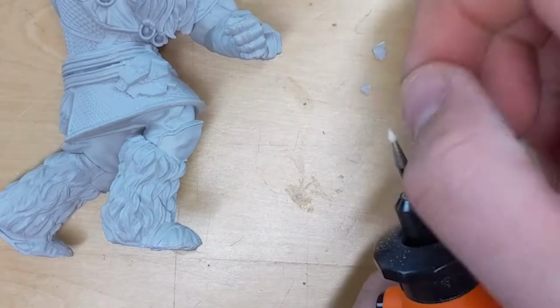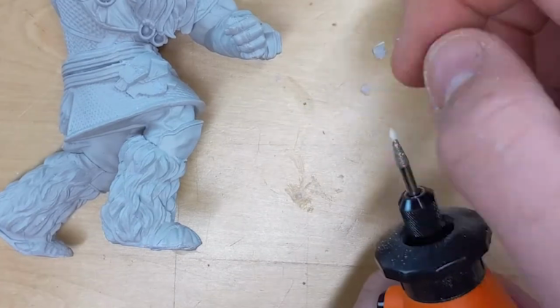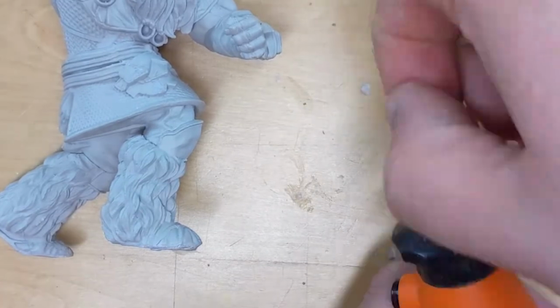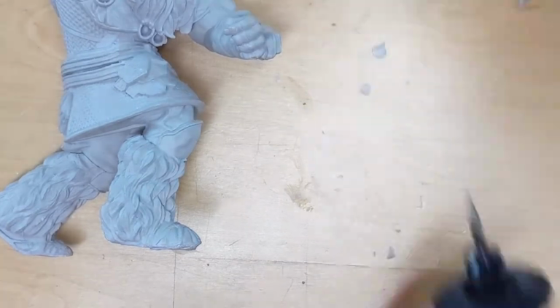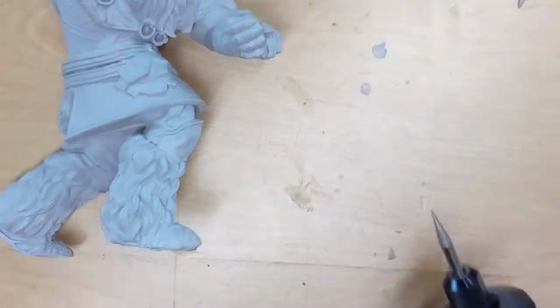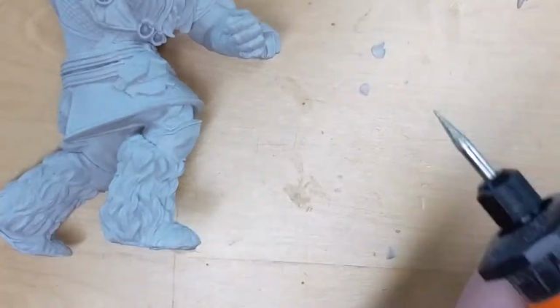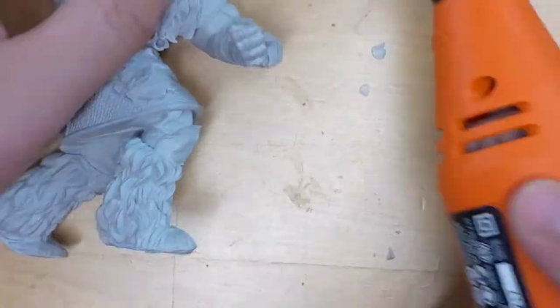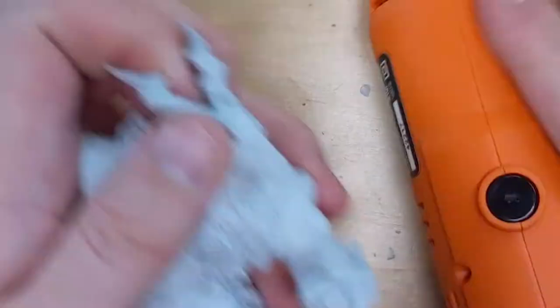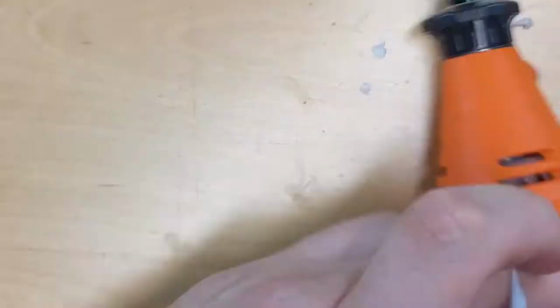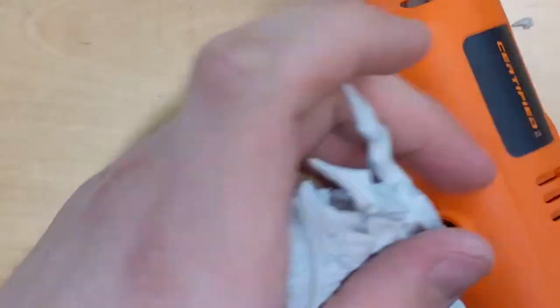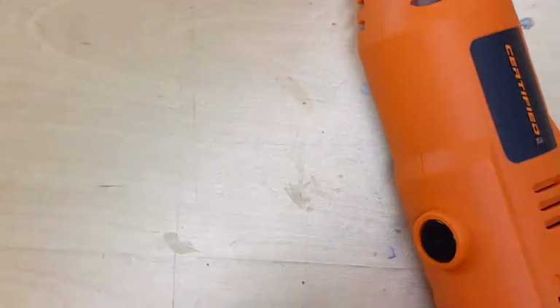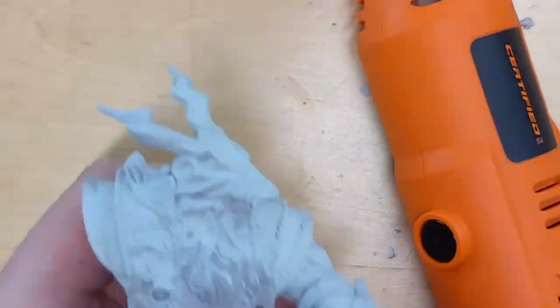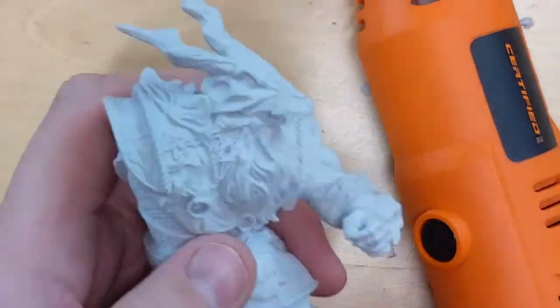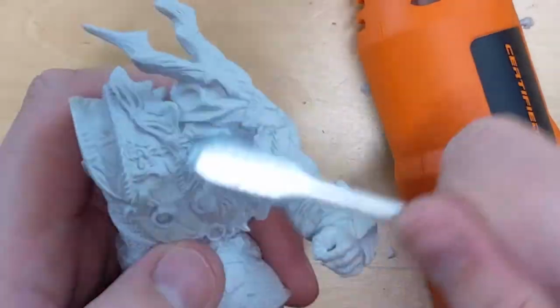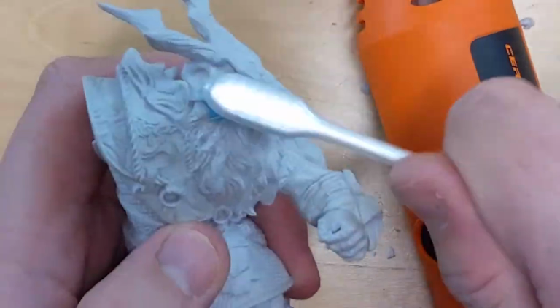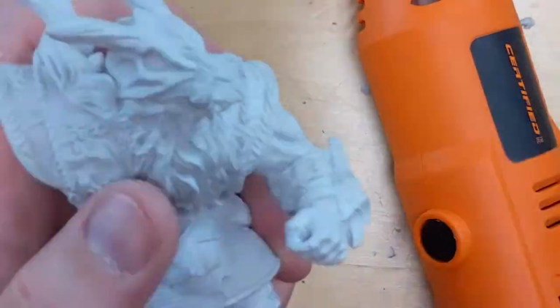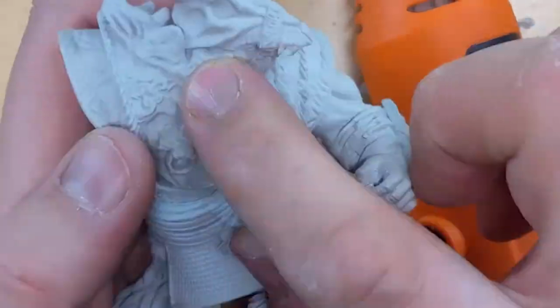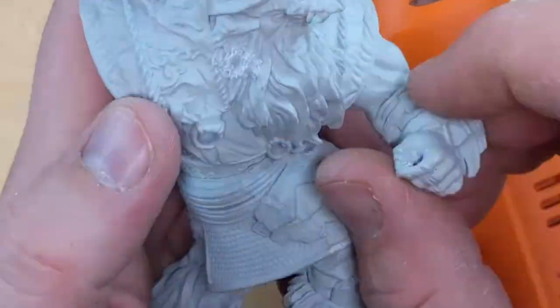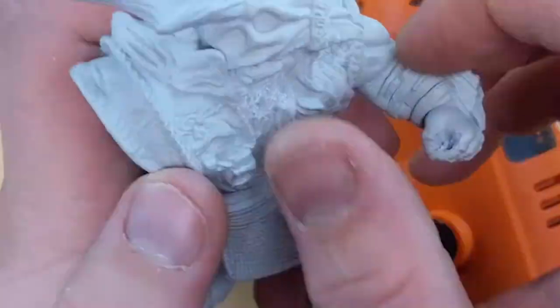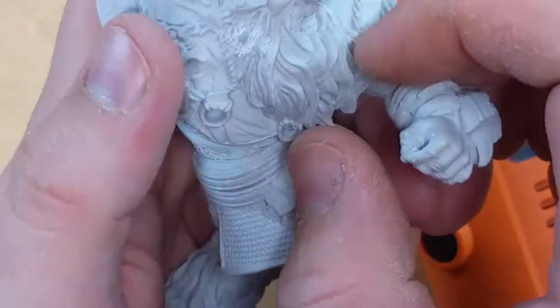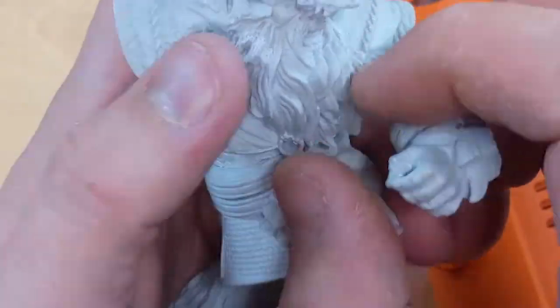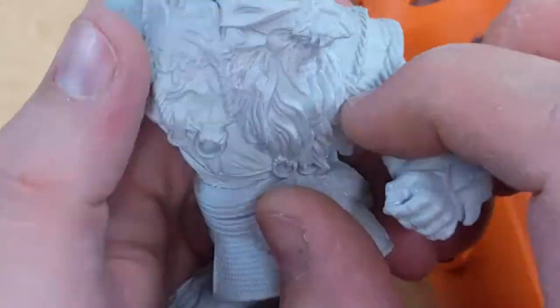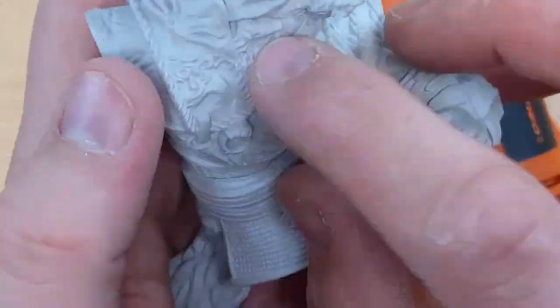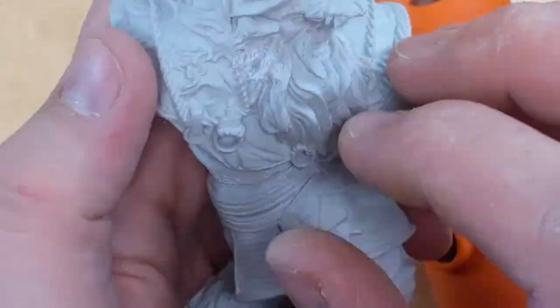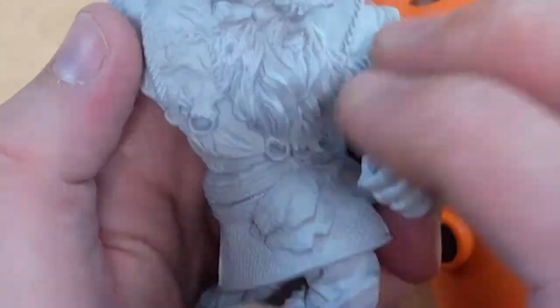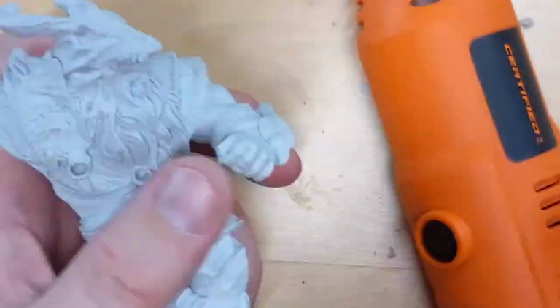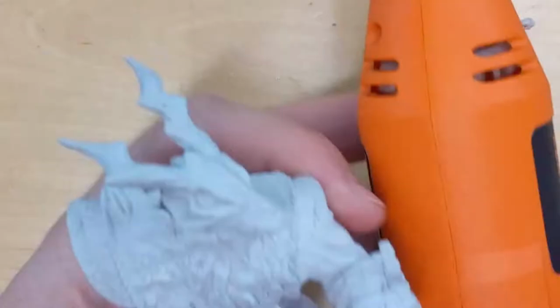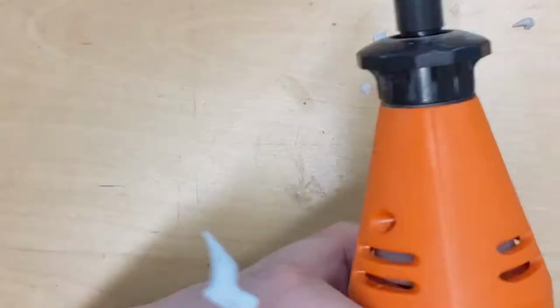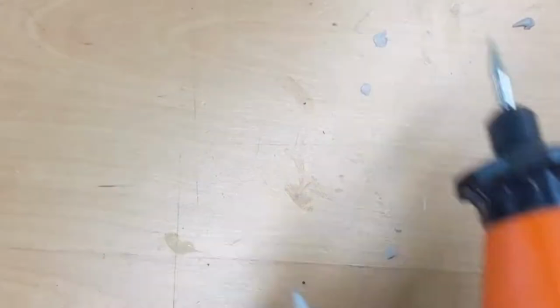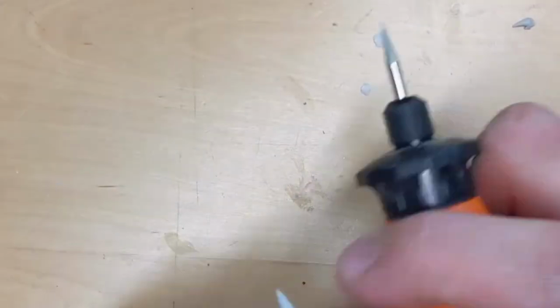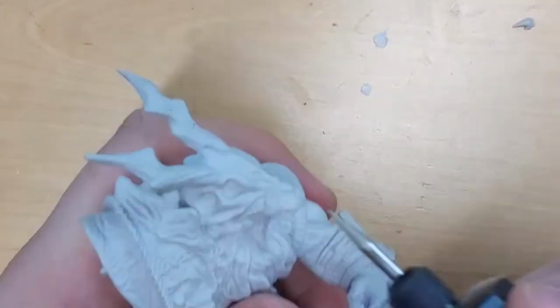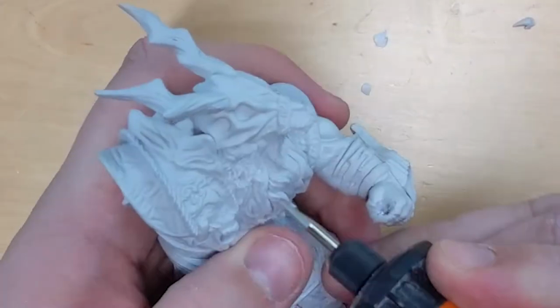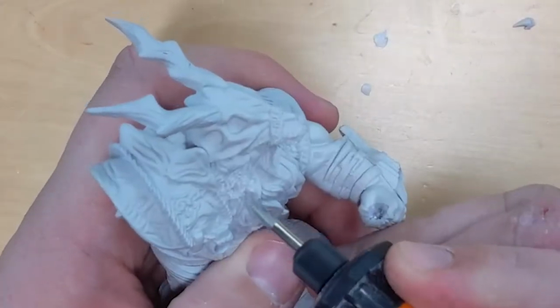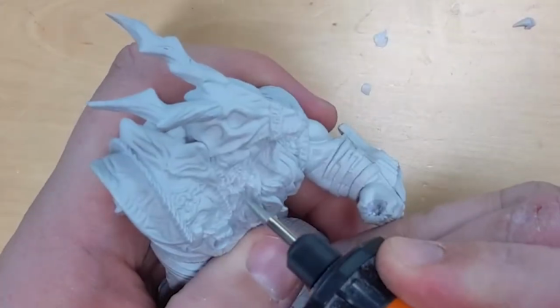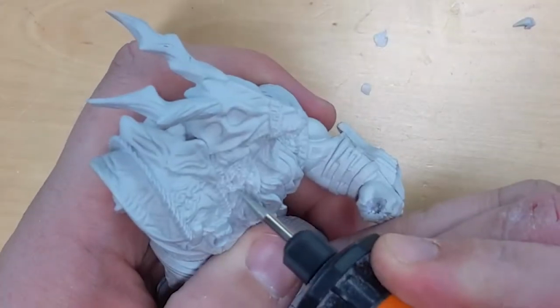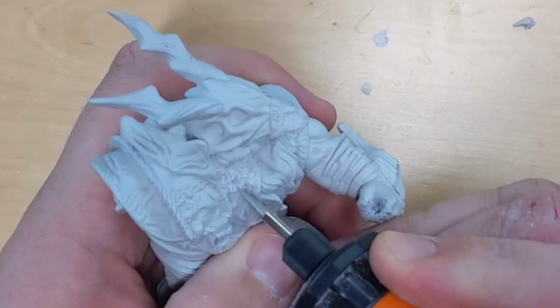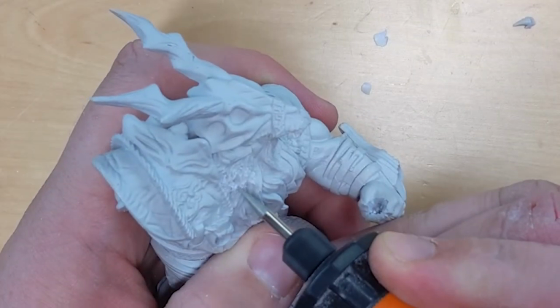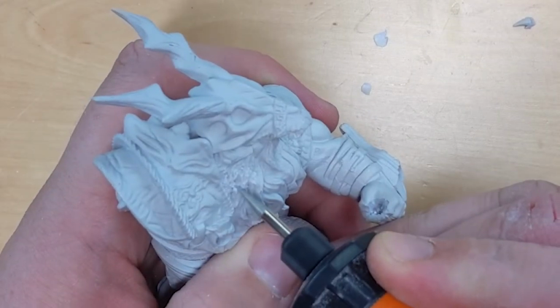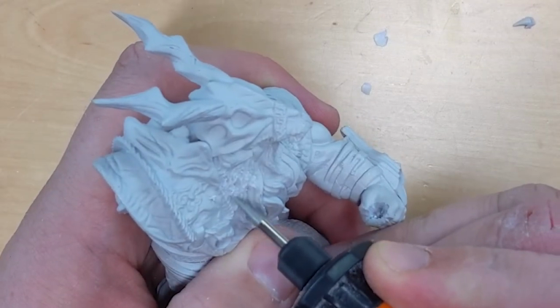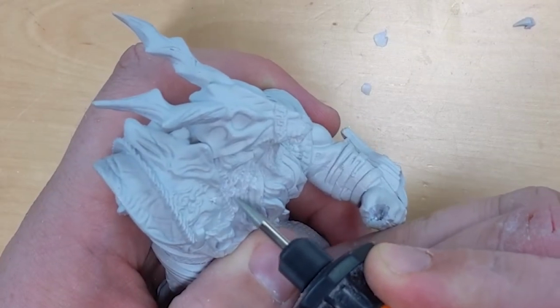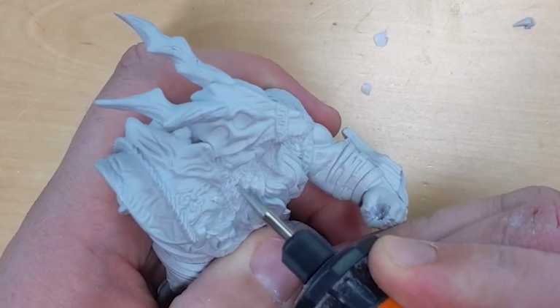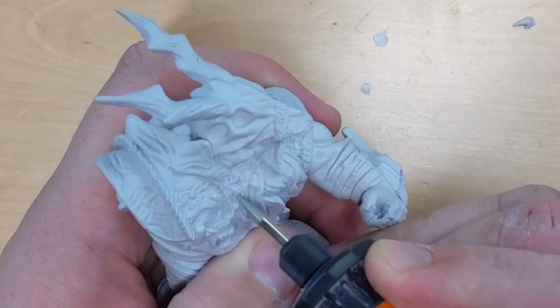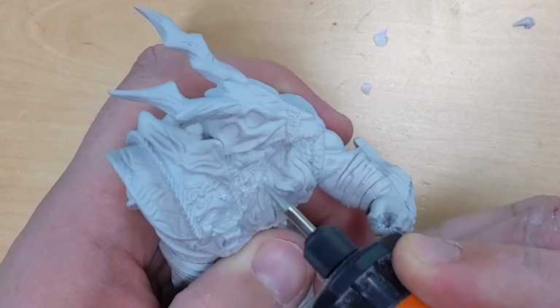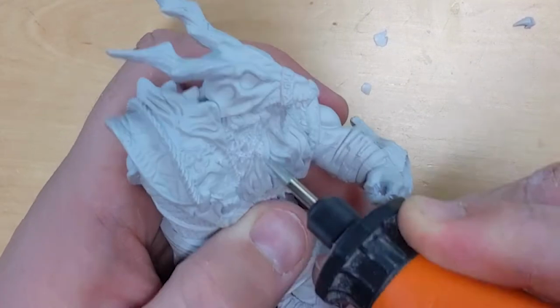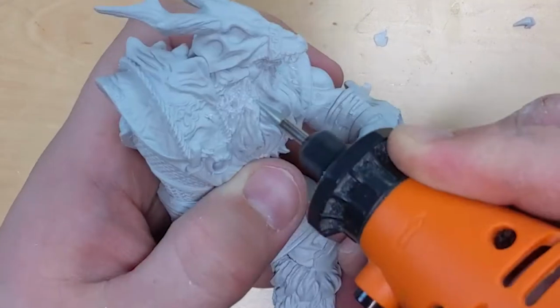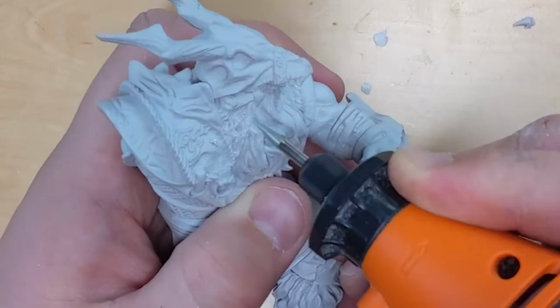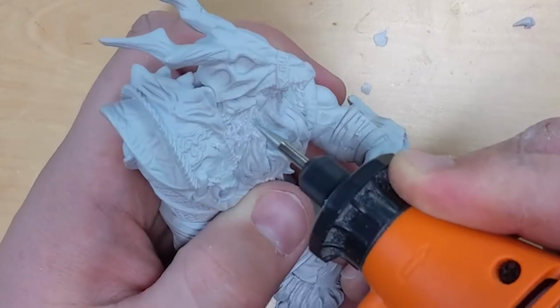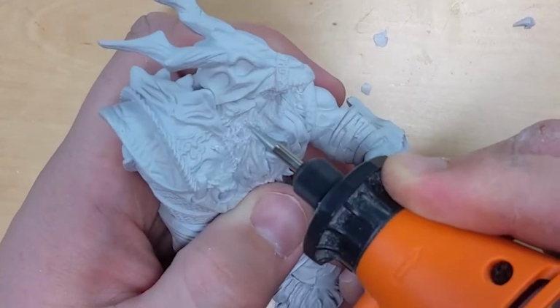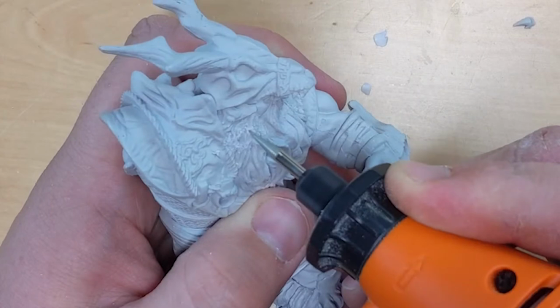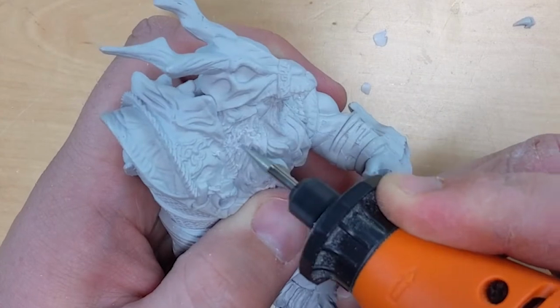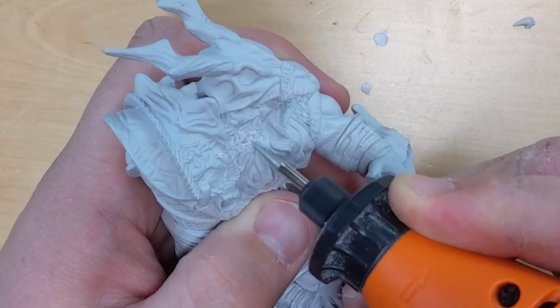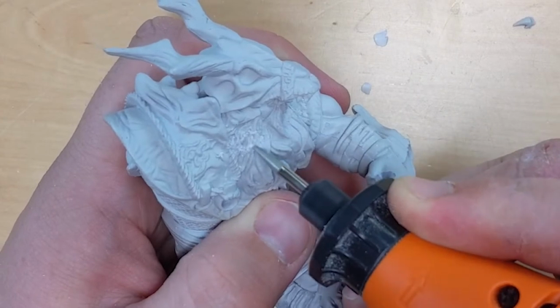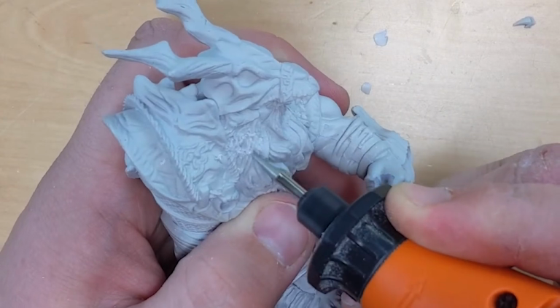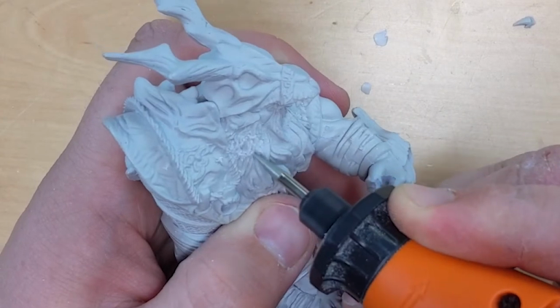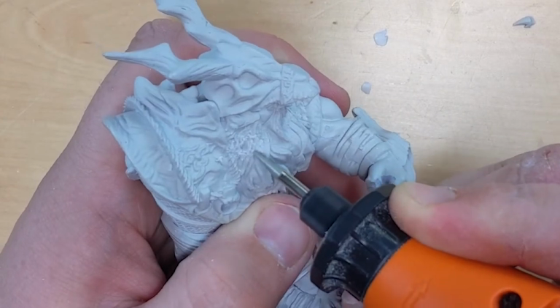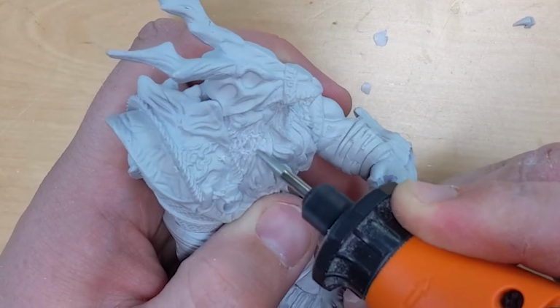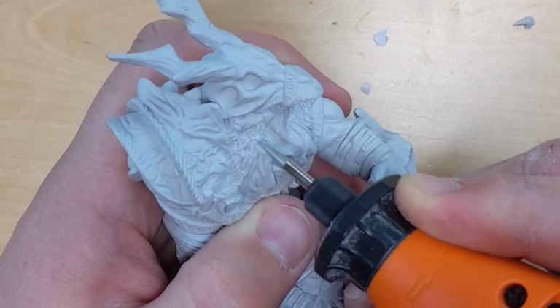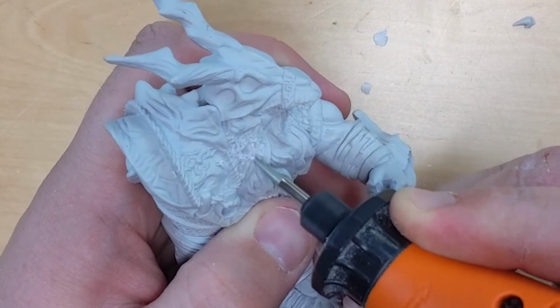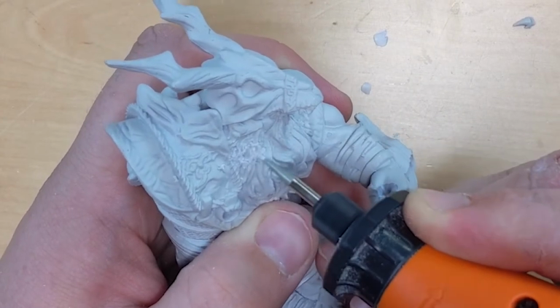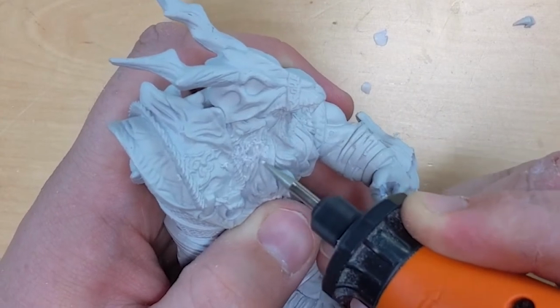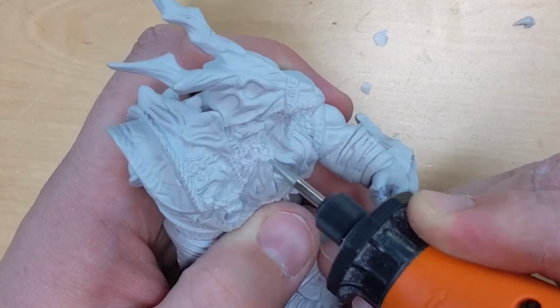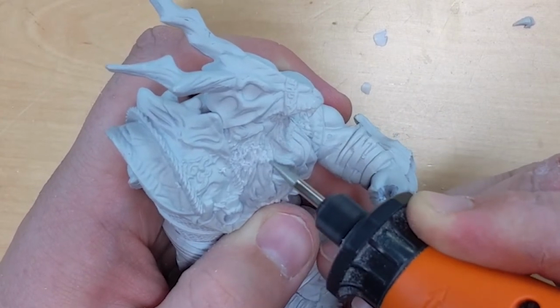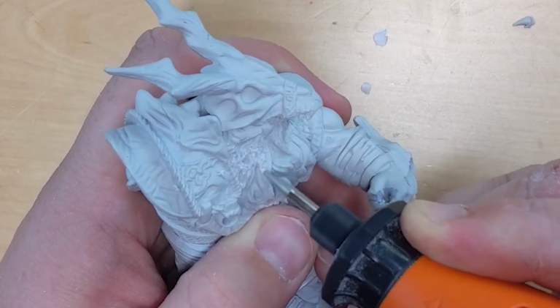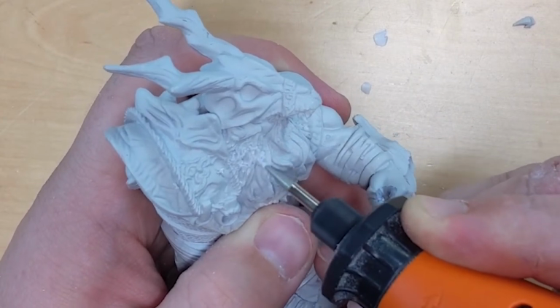The Dremel gets hard plastic caked on the tip — you just have to pop that off. I can't really explain otherwise how to use it. You just kind of play with it.